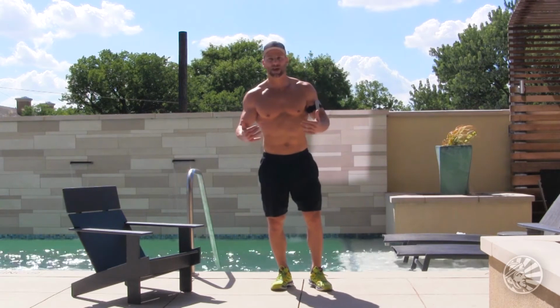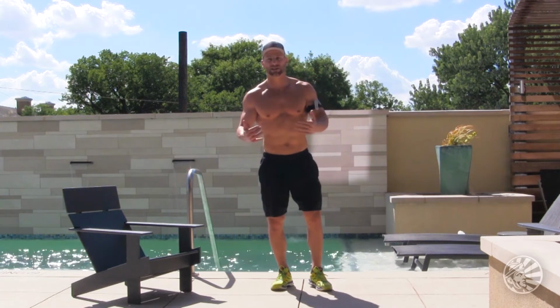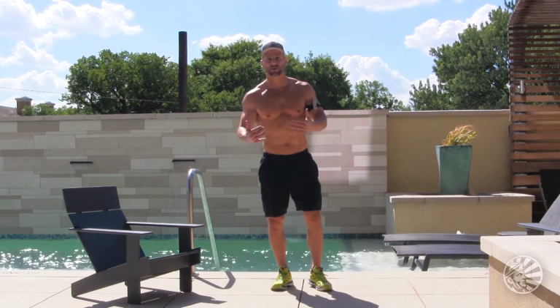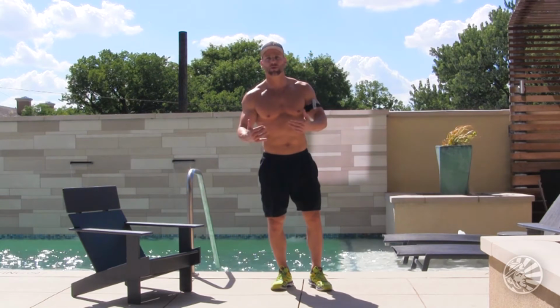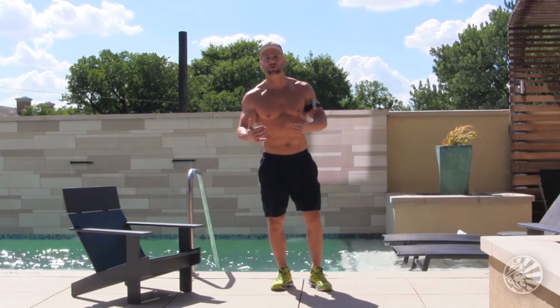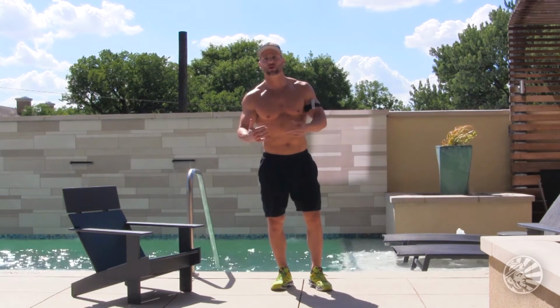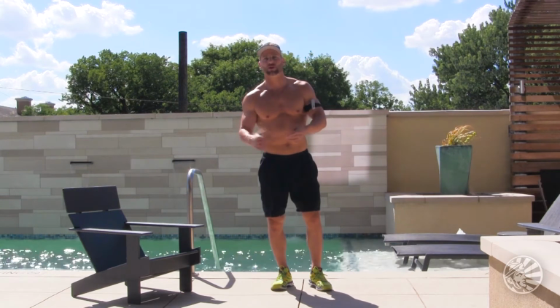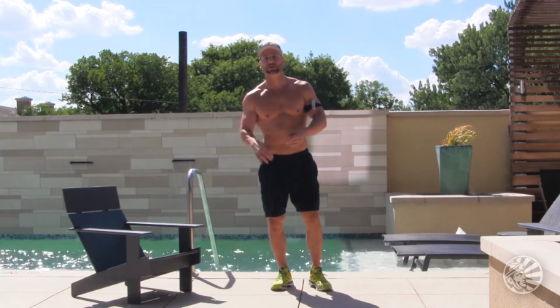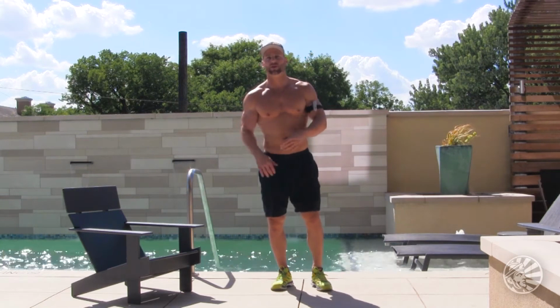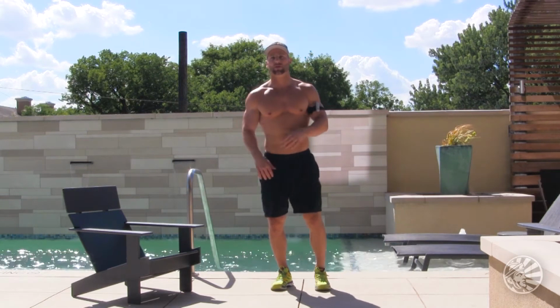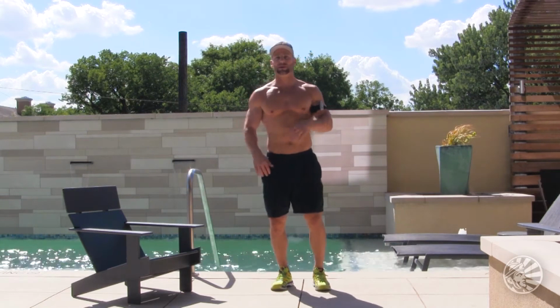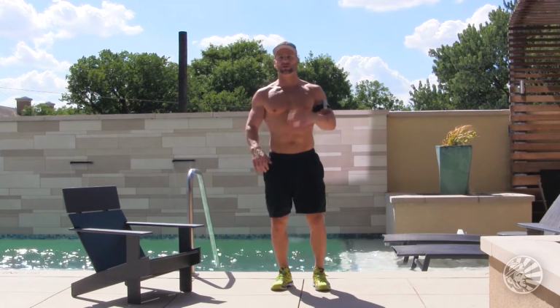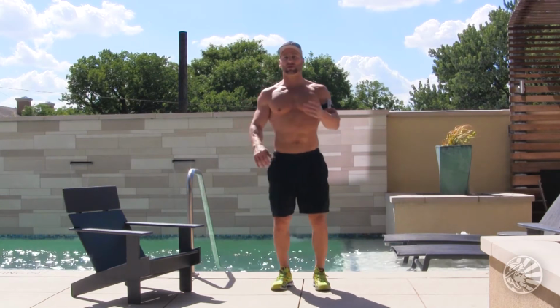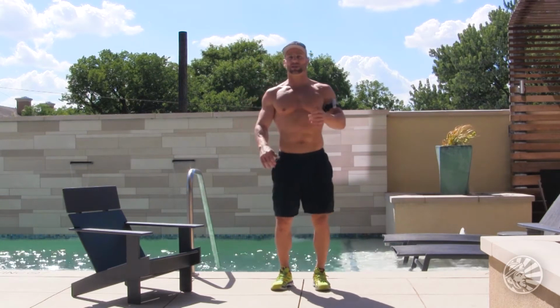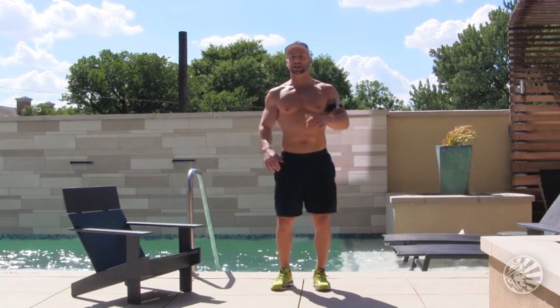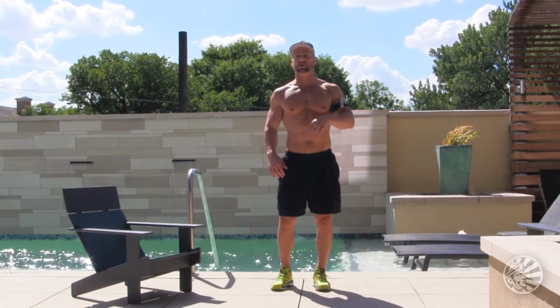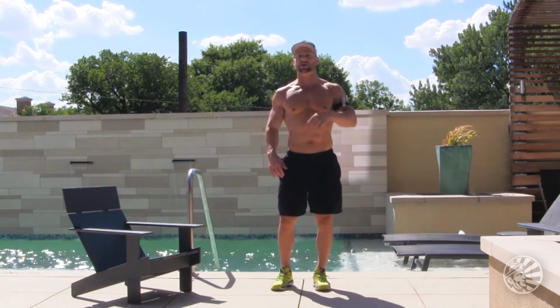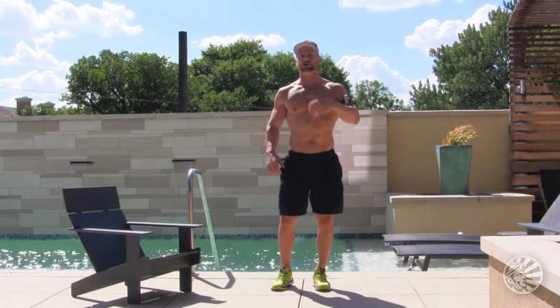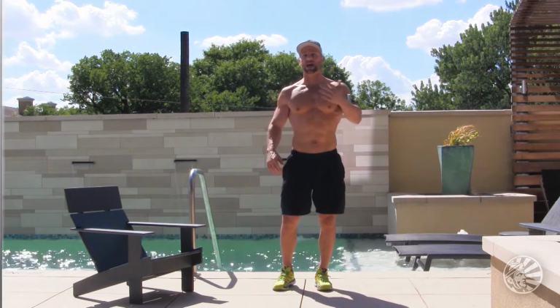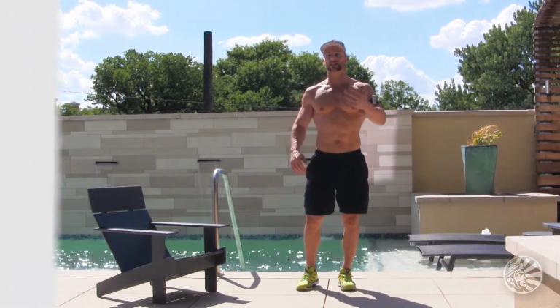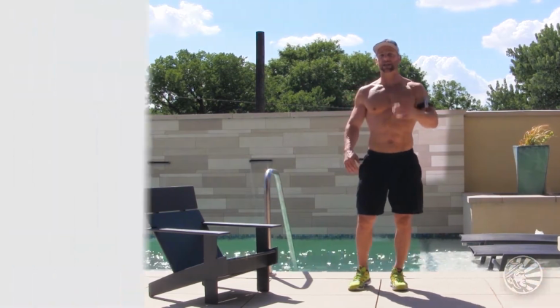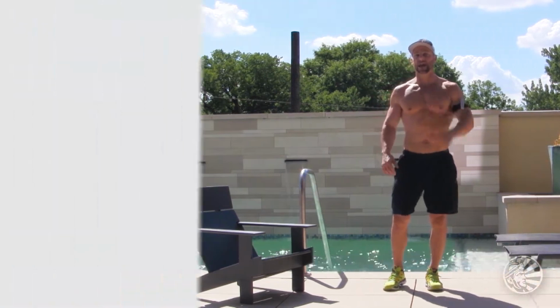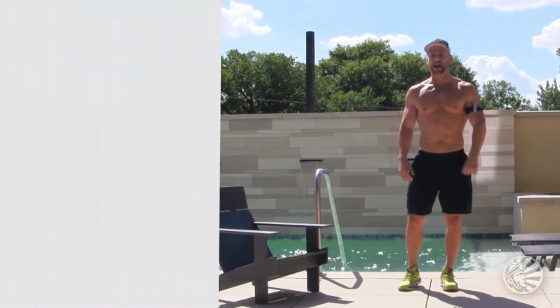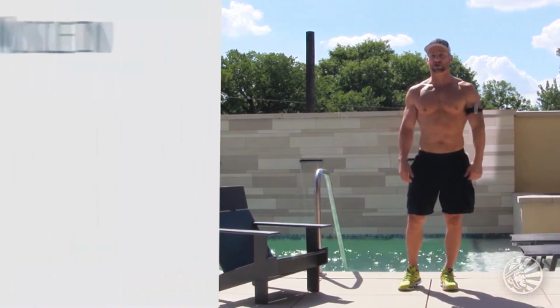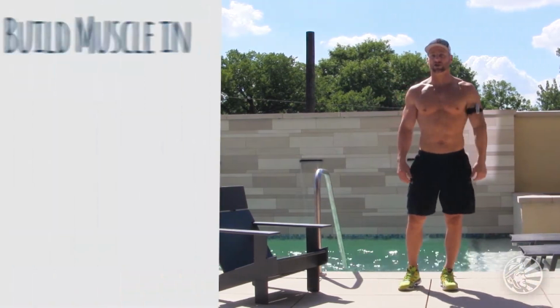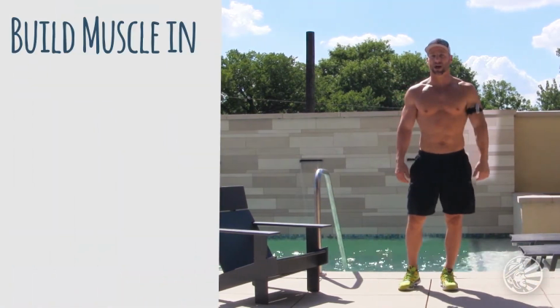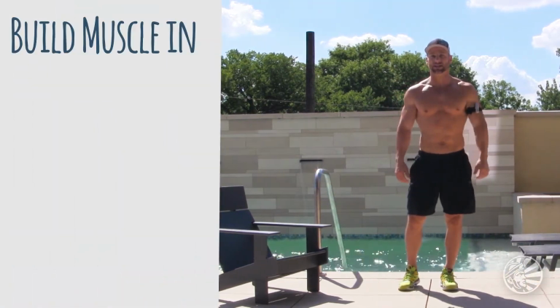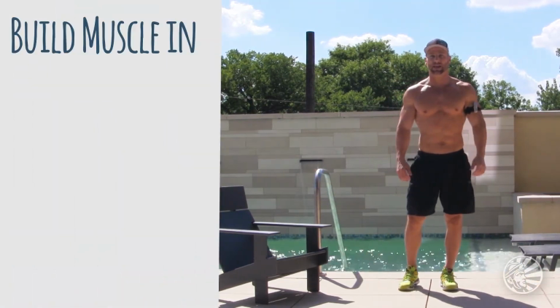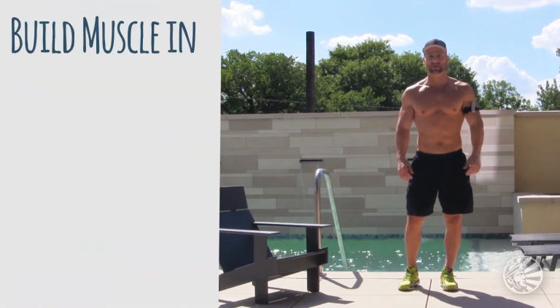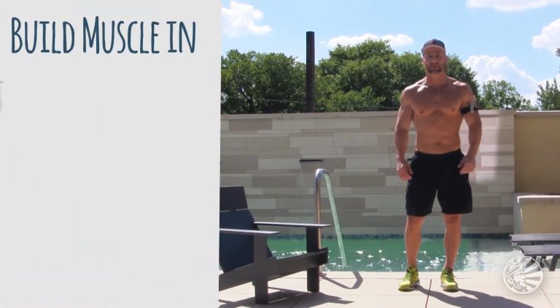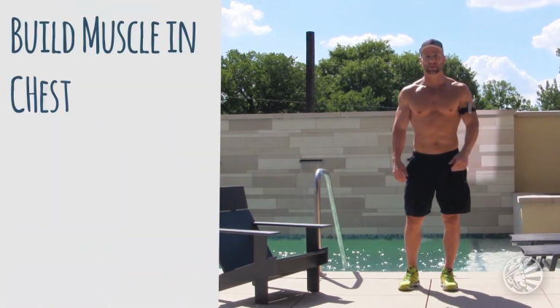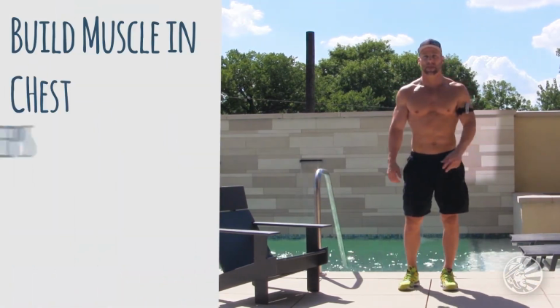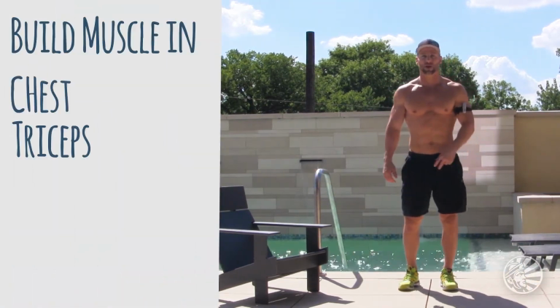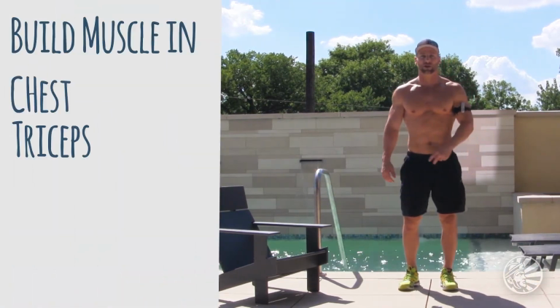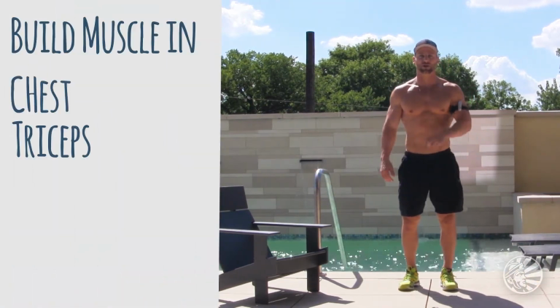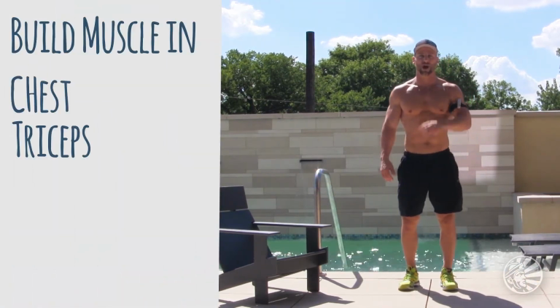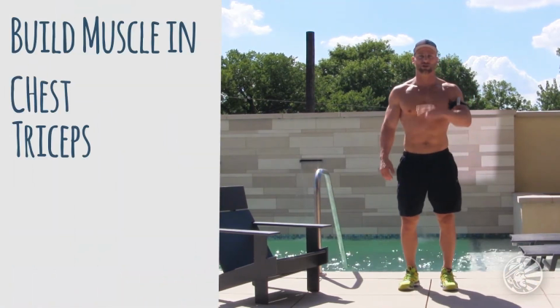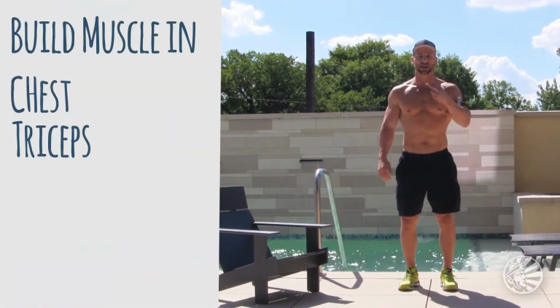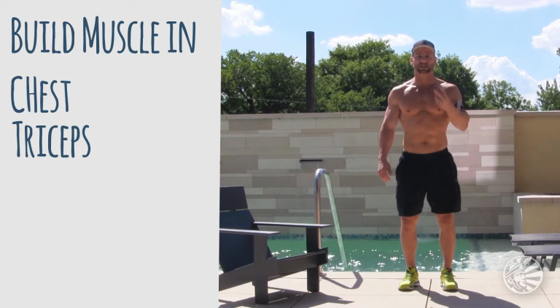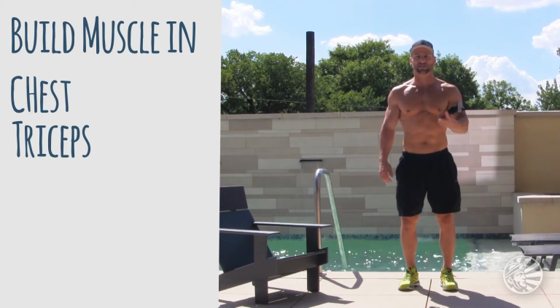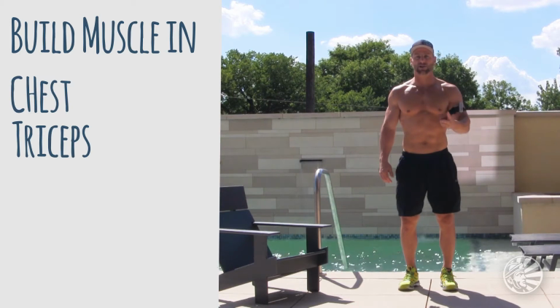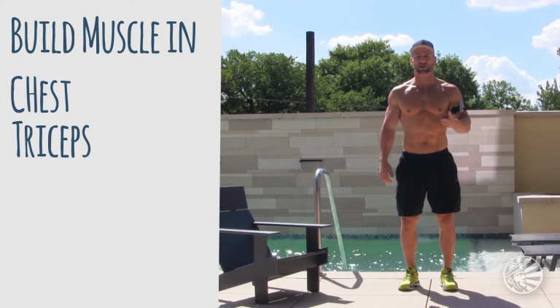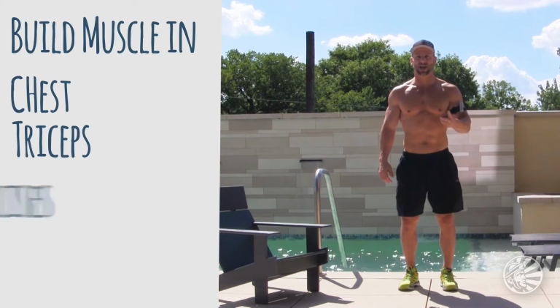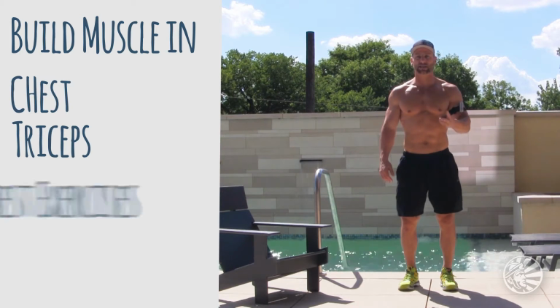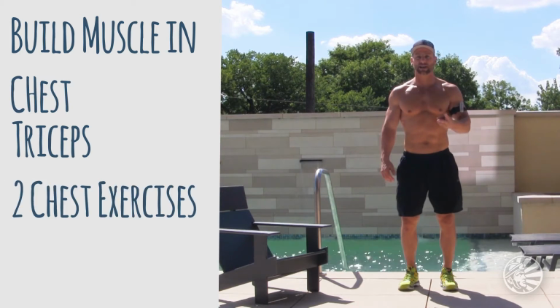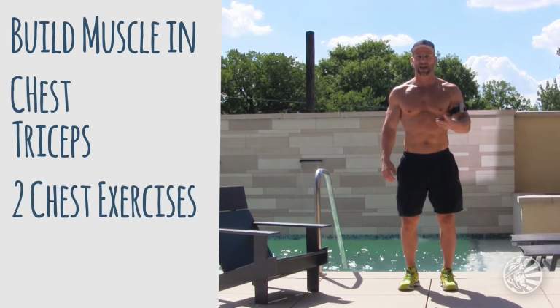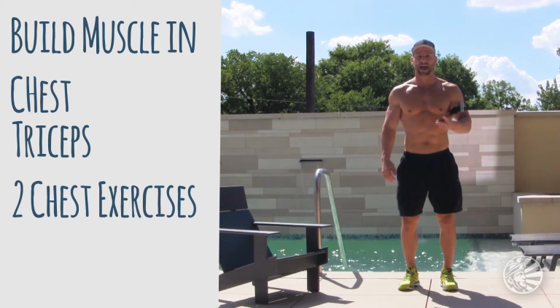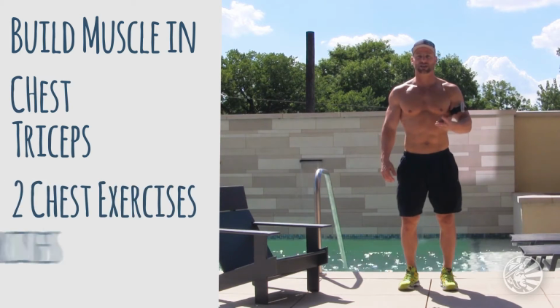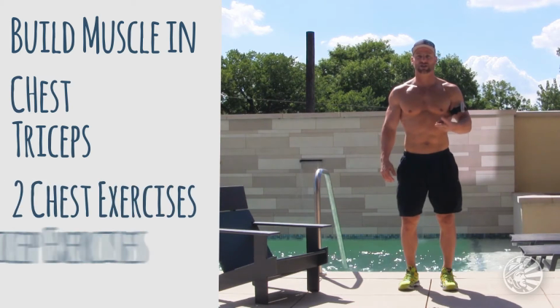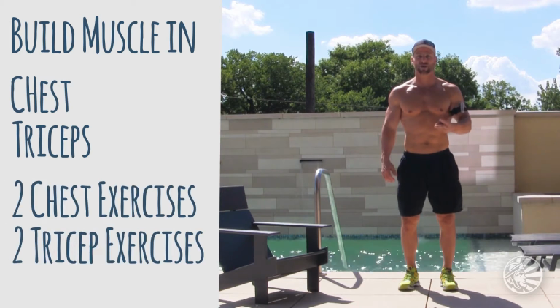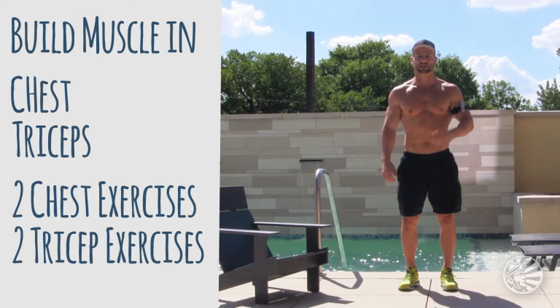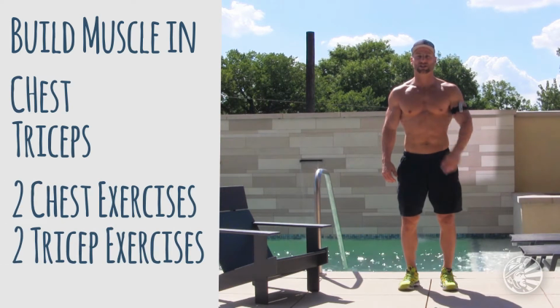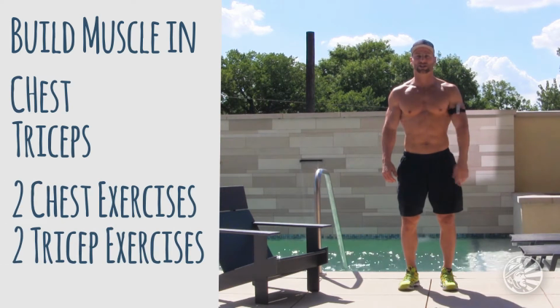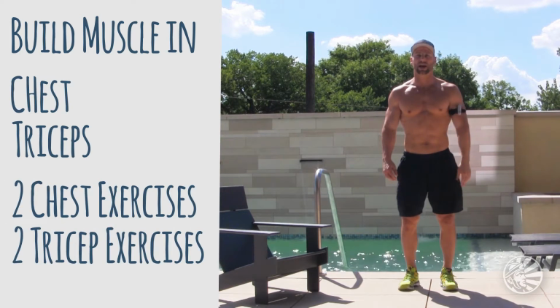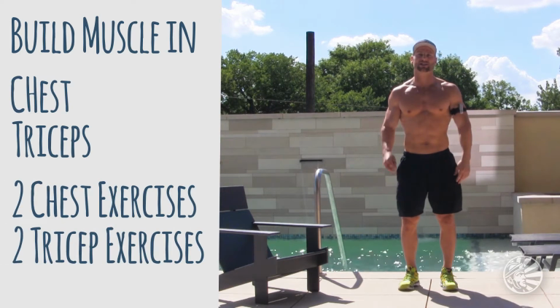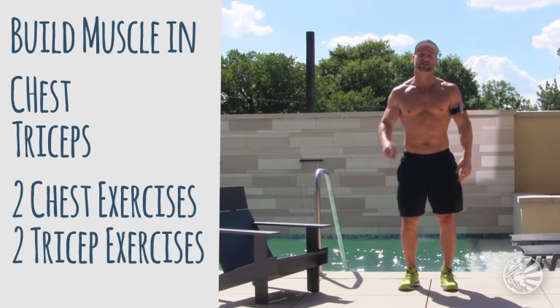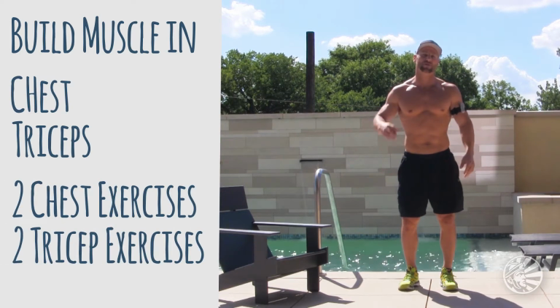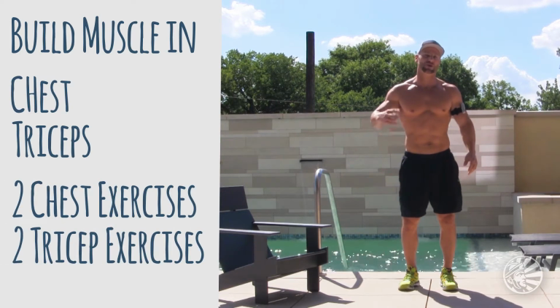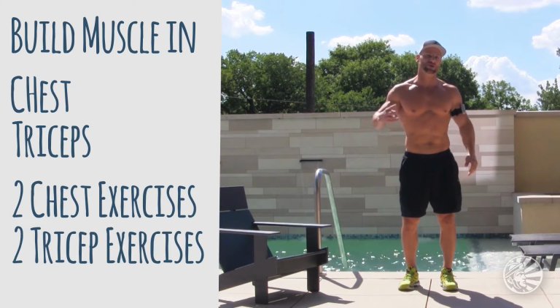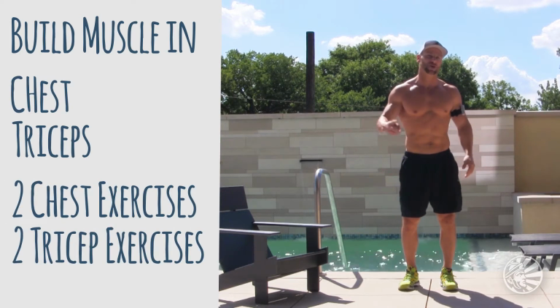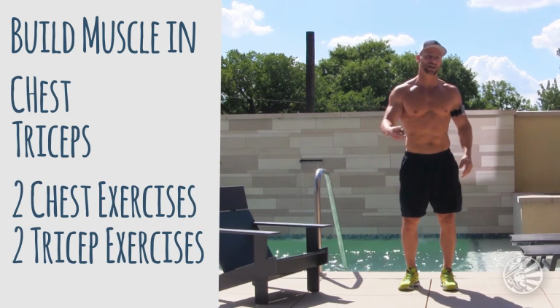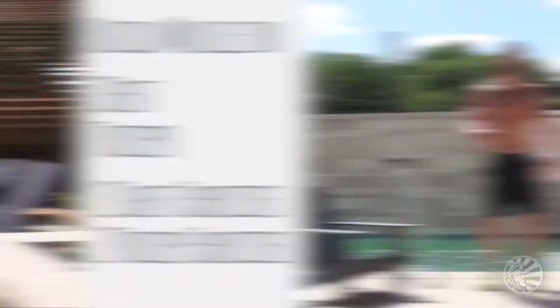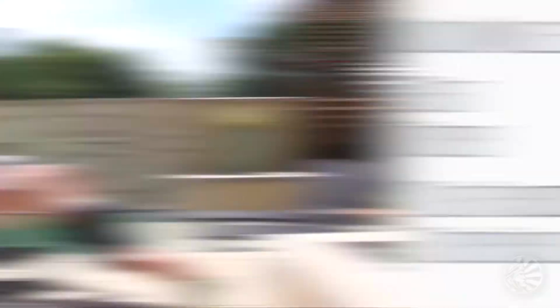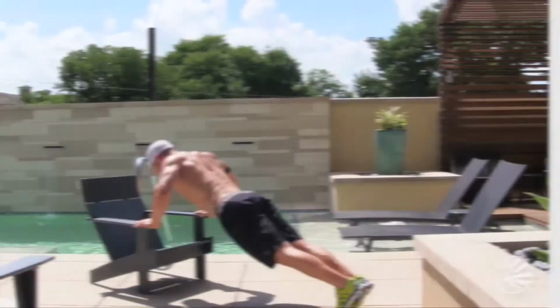So basically what we're going to do is build muscles in your chest and your triceps — two exercises for your chest and two exercises for your triceps.